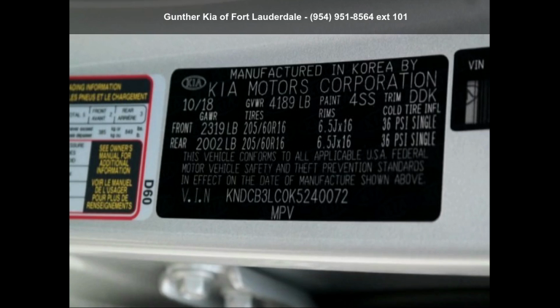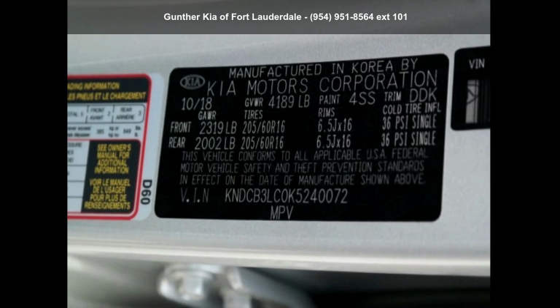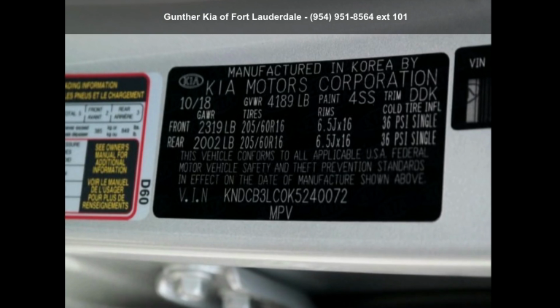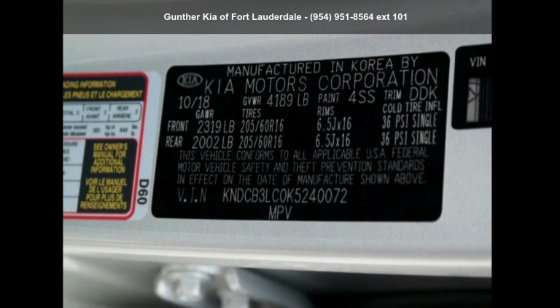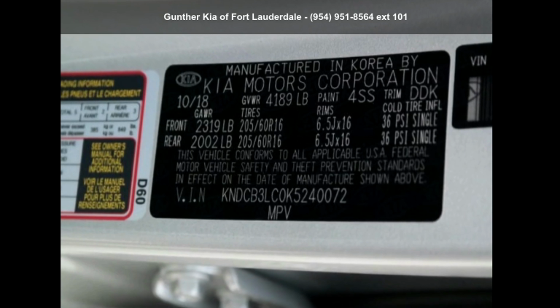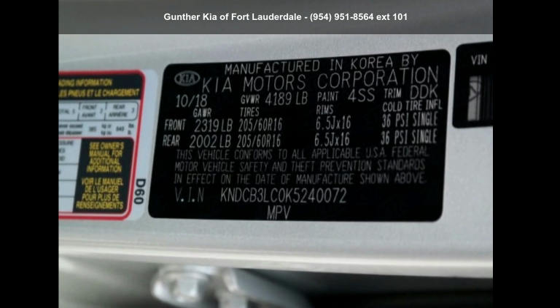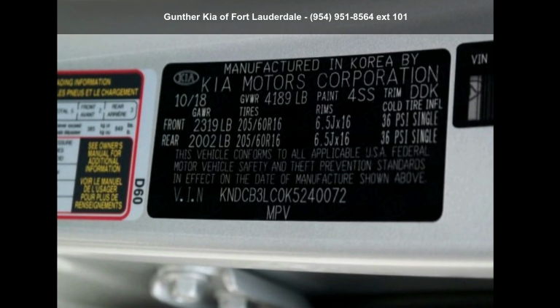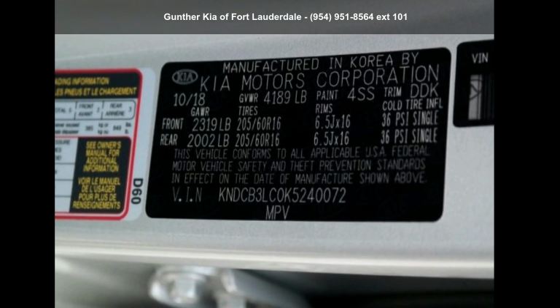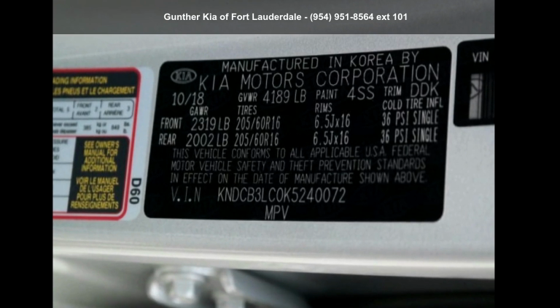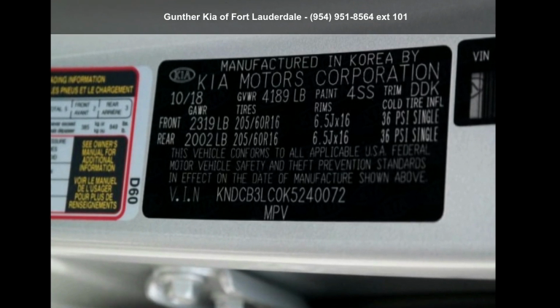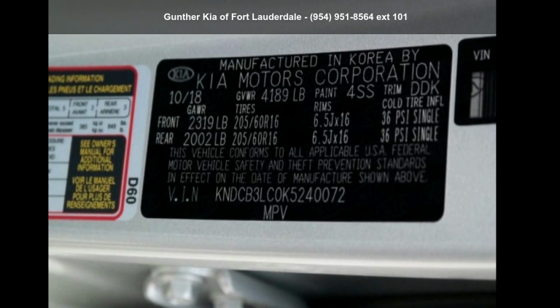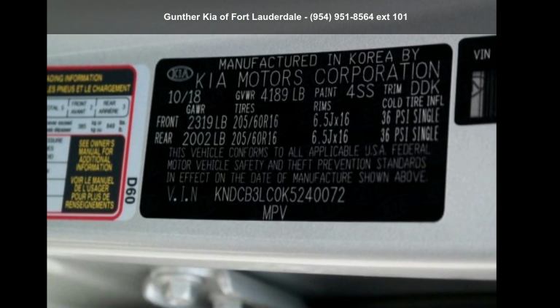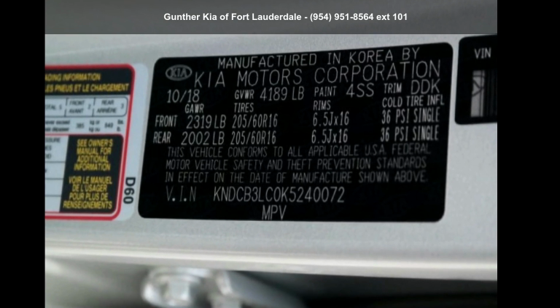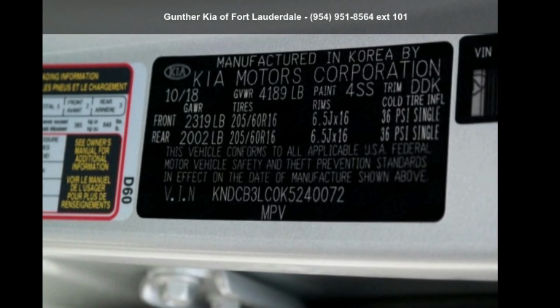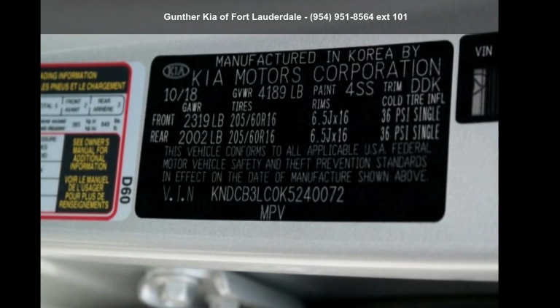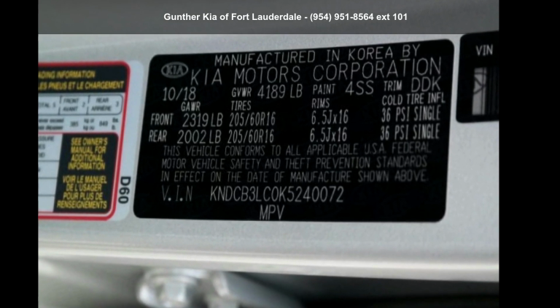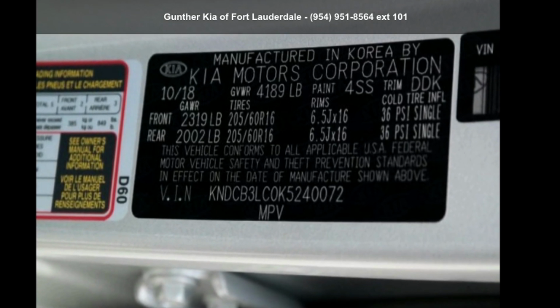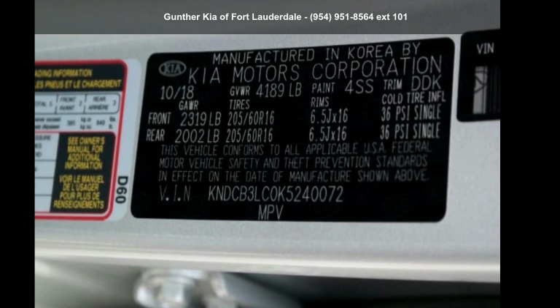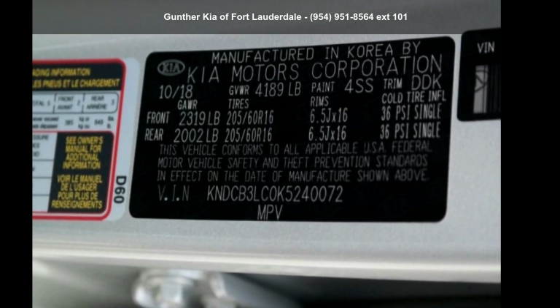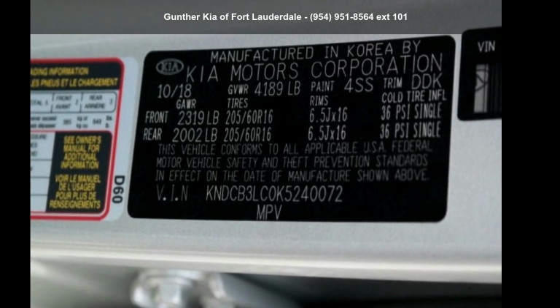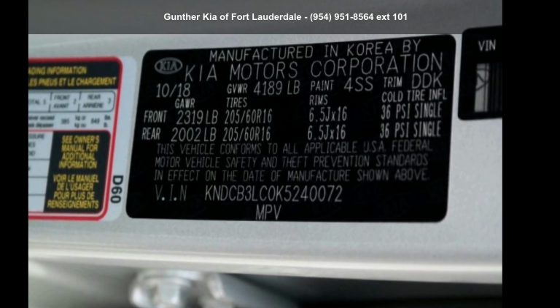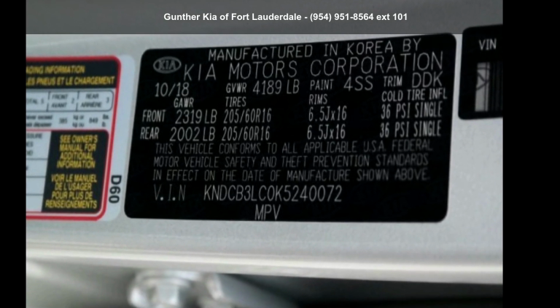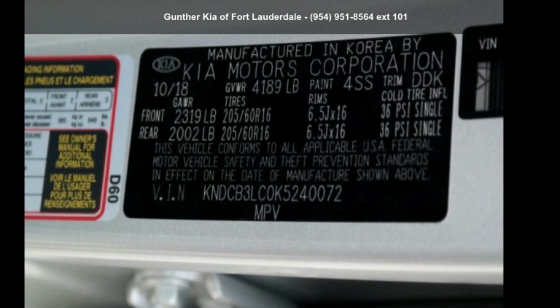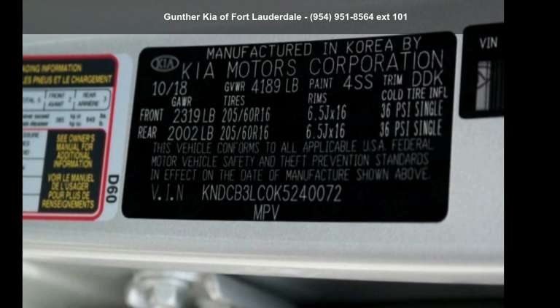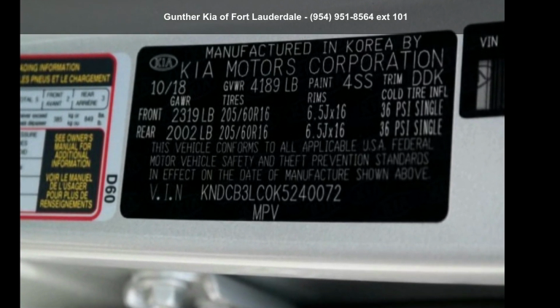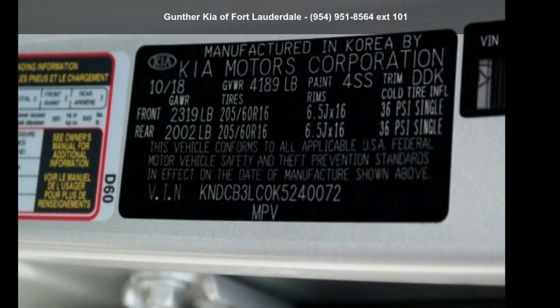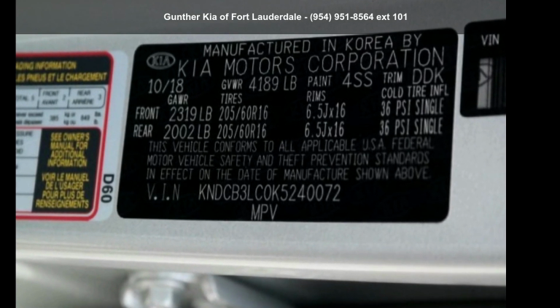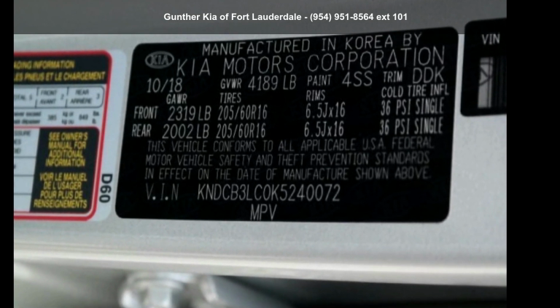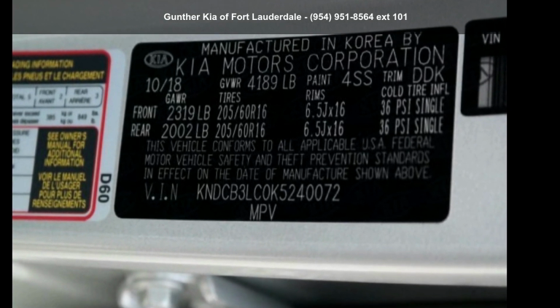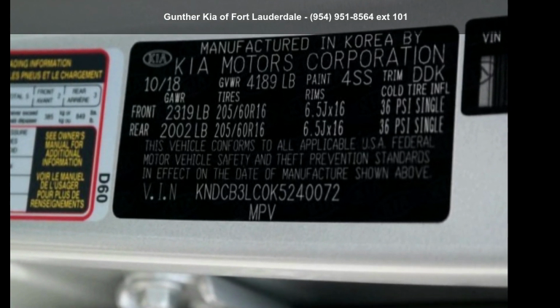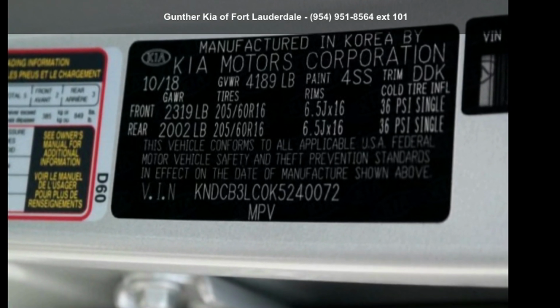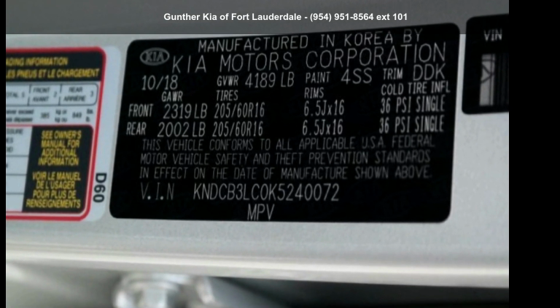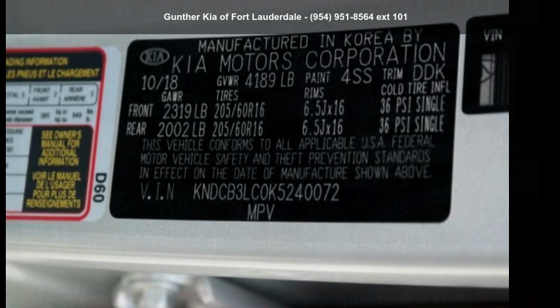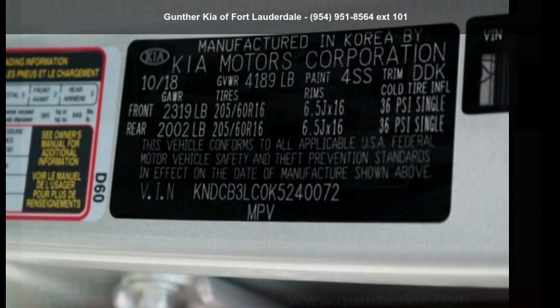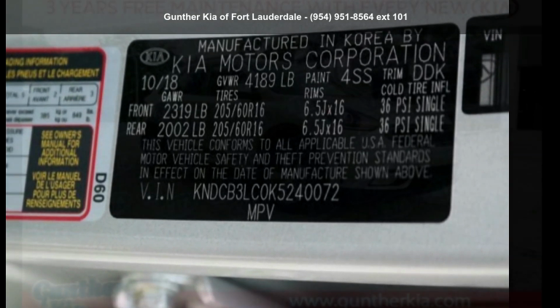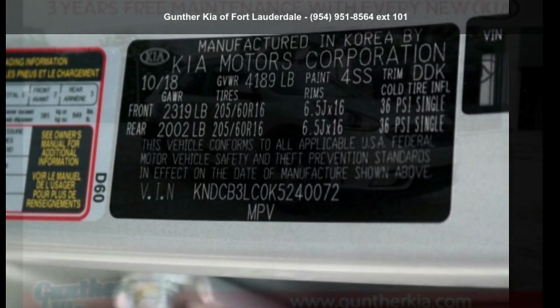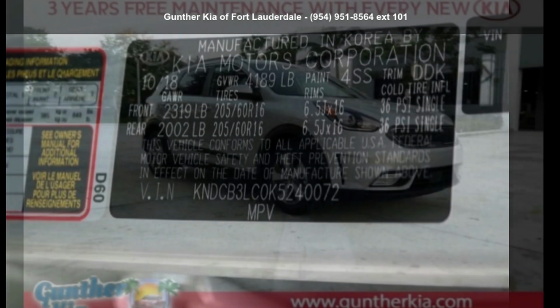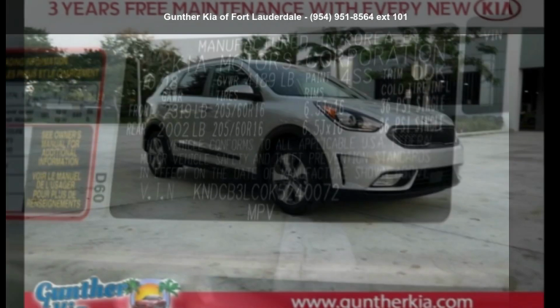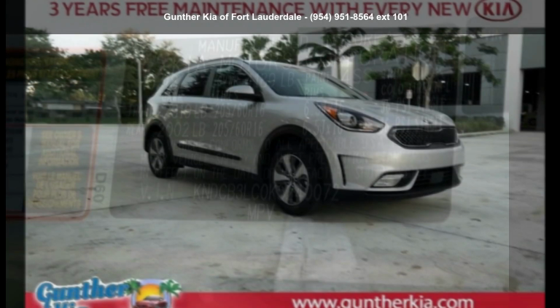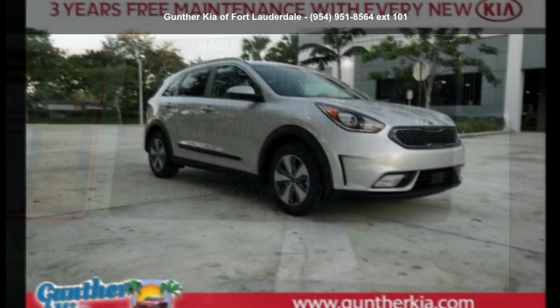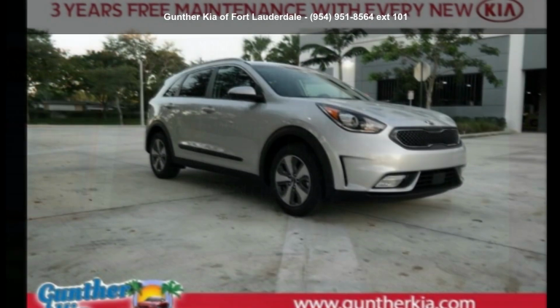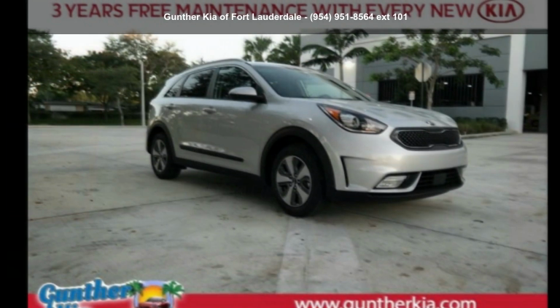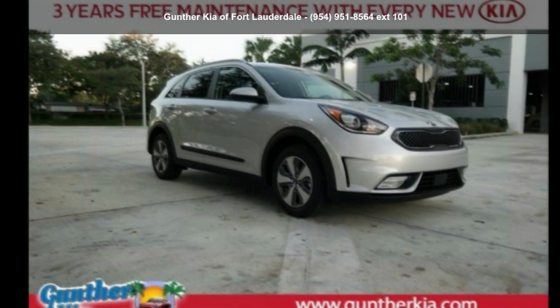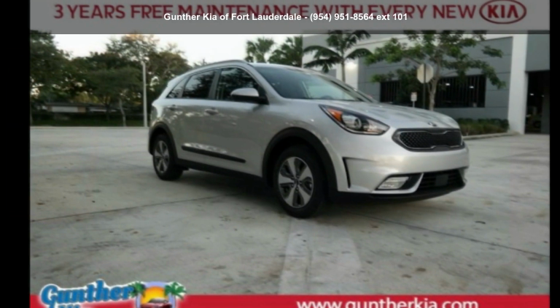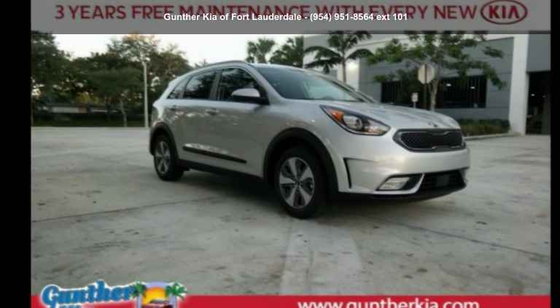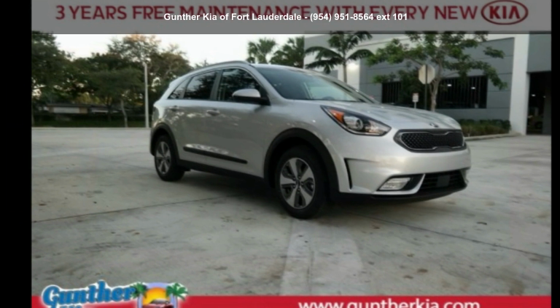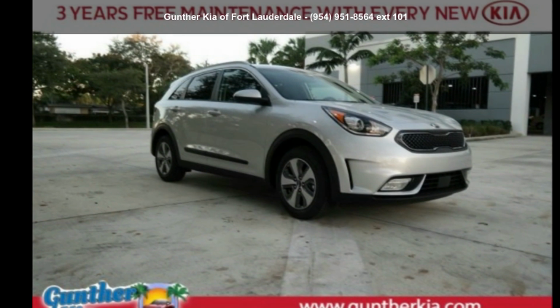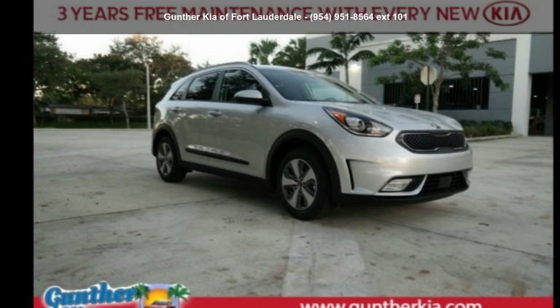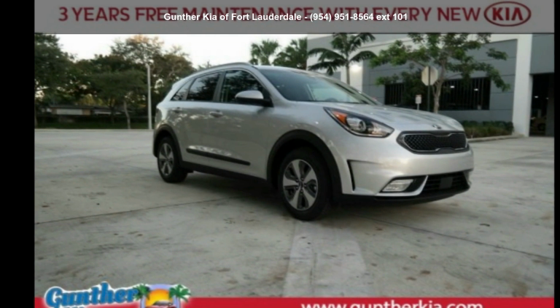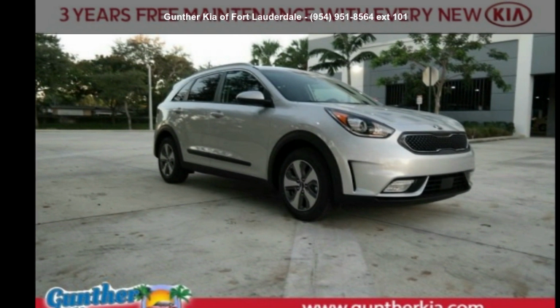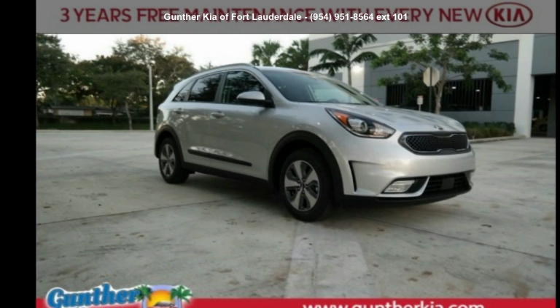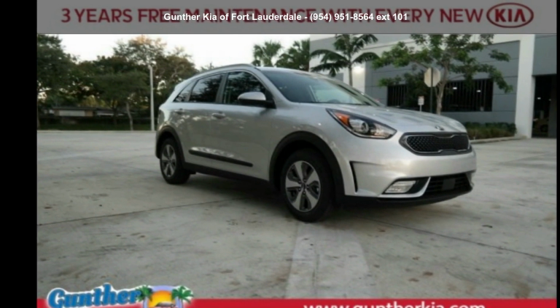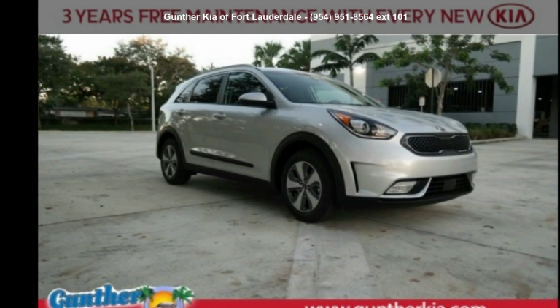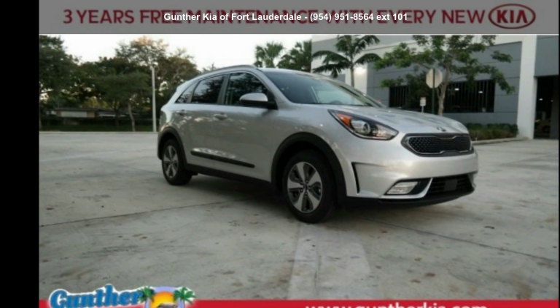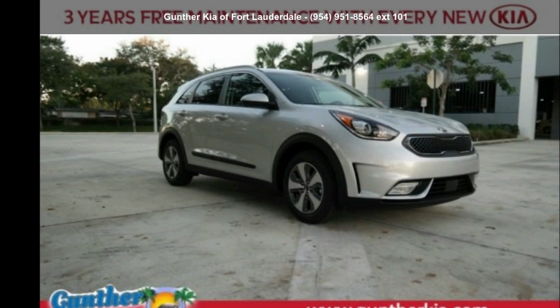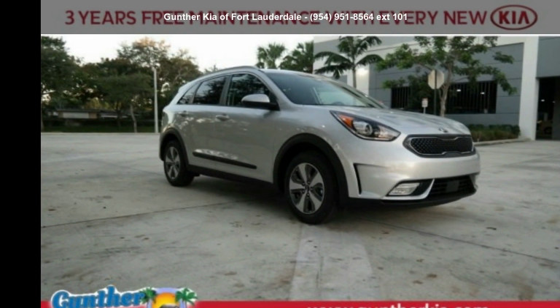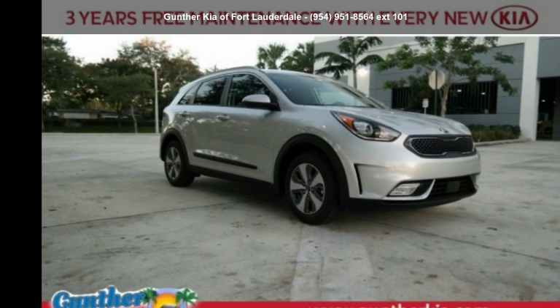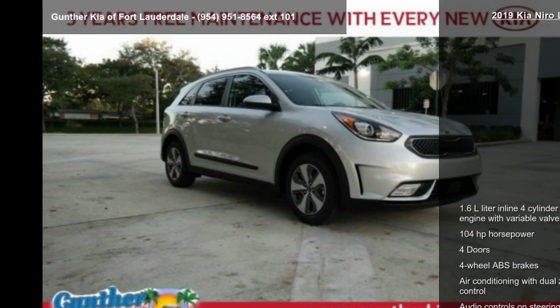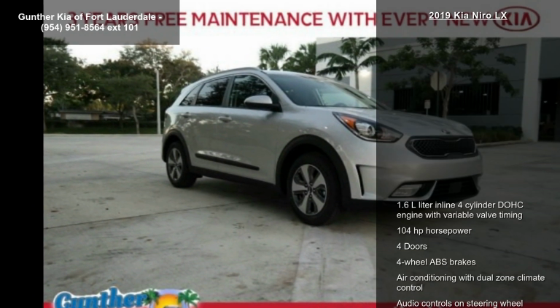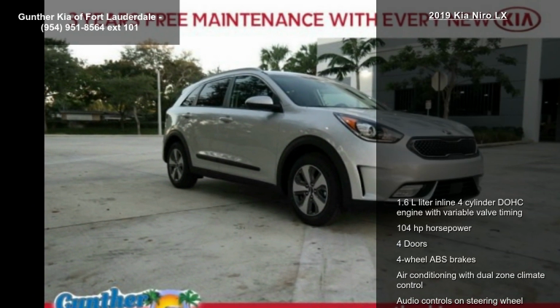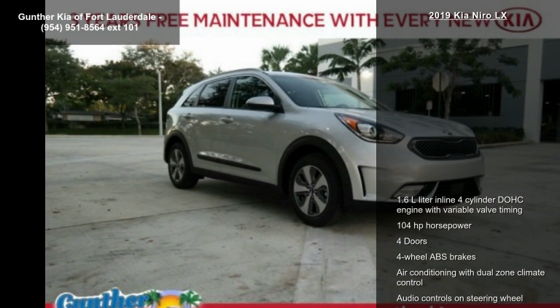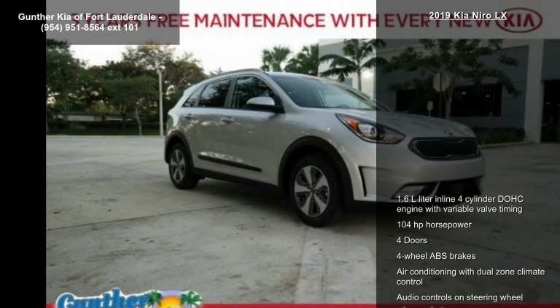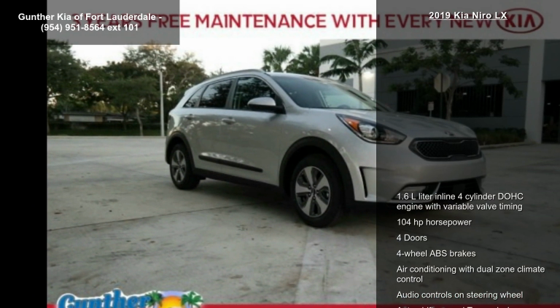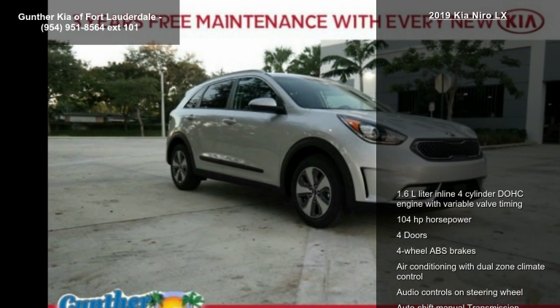Step into the Kia 2019 Euro LX. If you are looking for a first-rate auto, this one could be yours today.